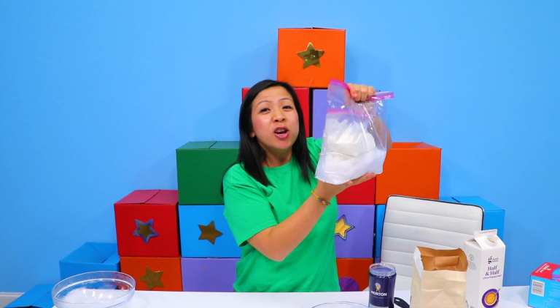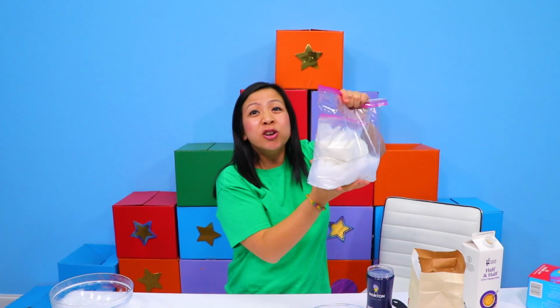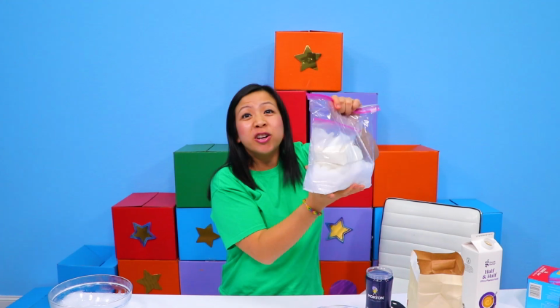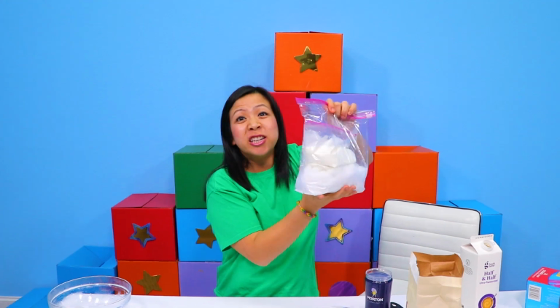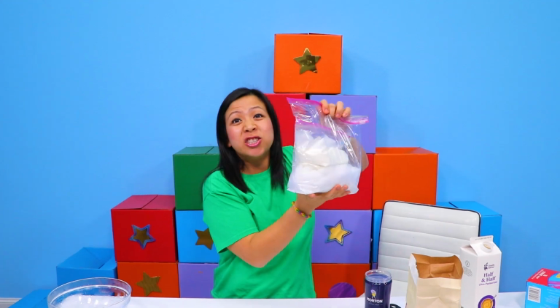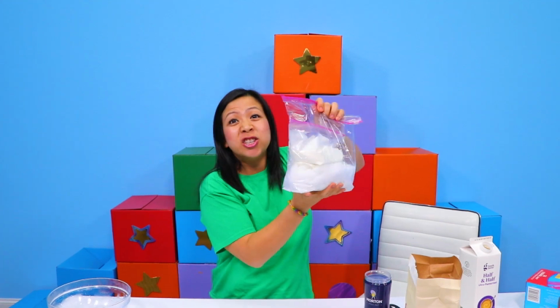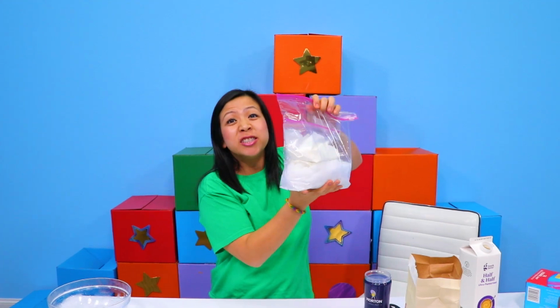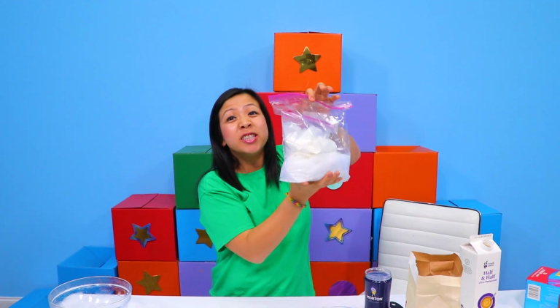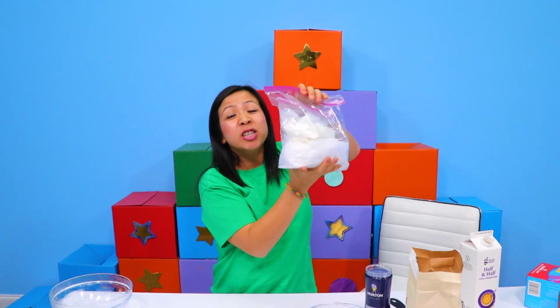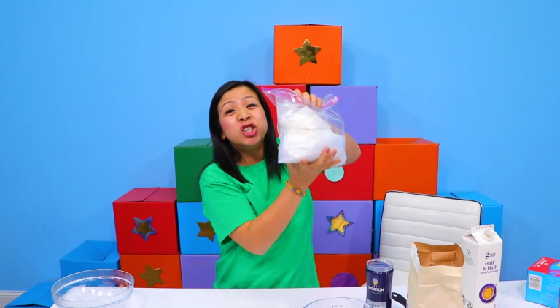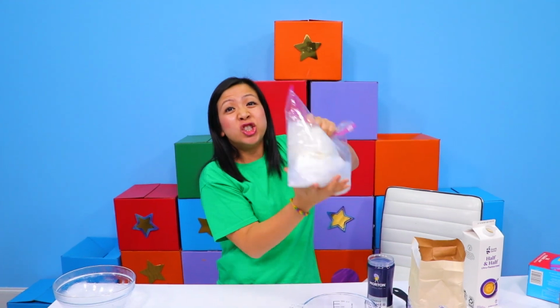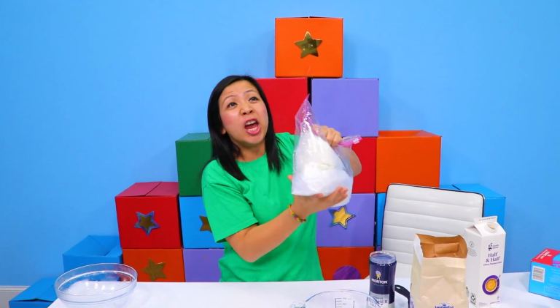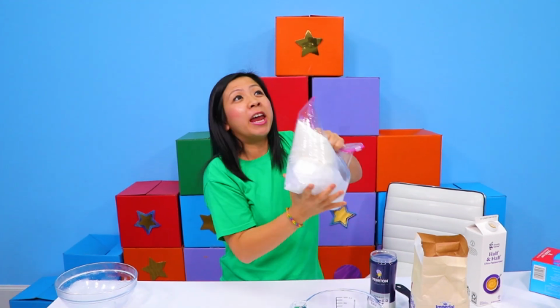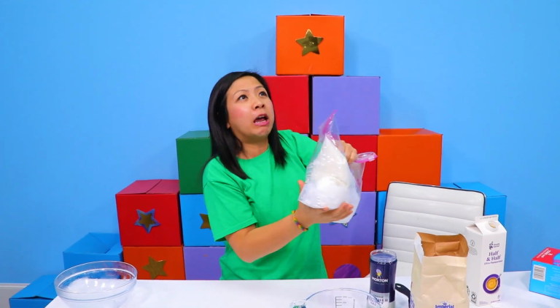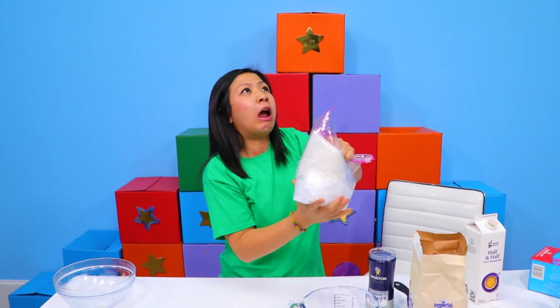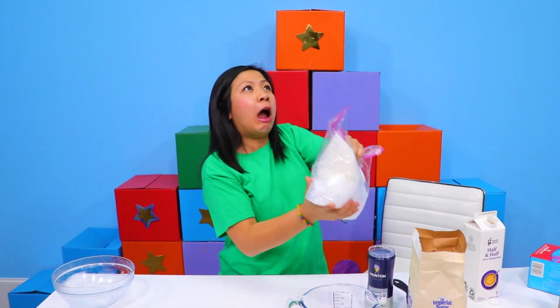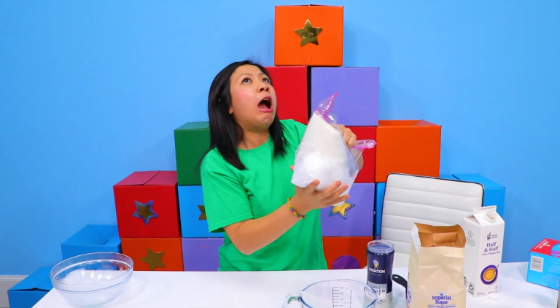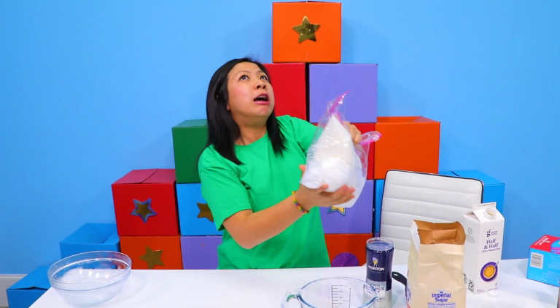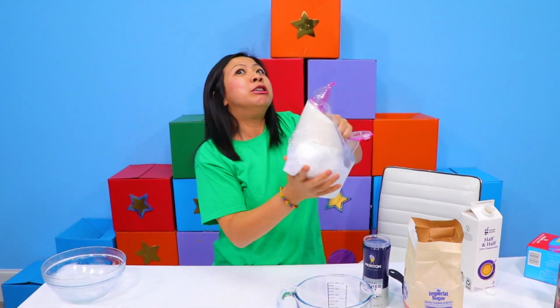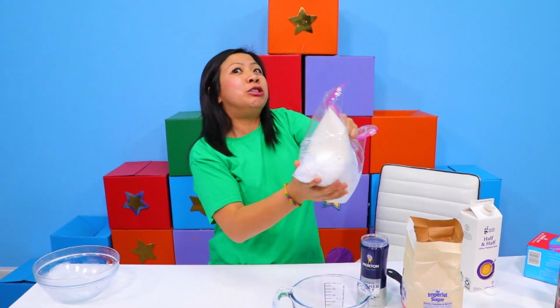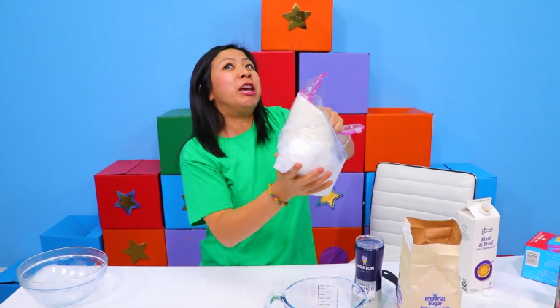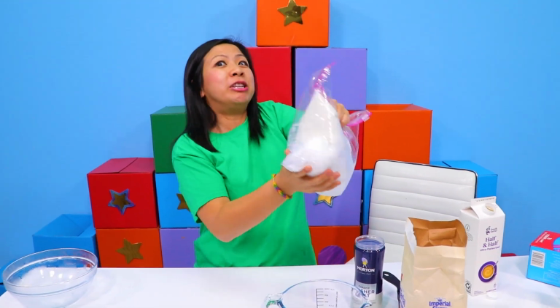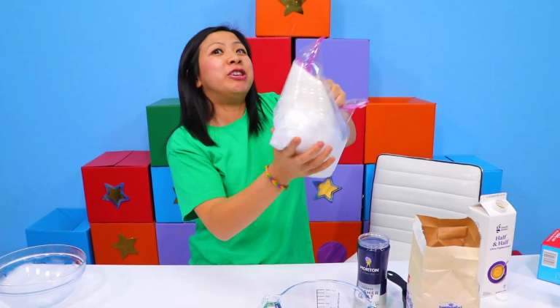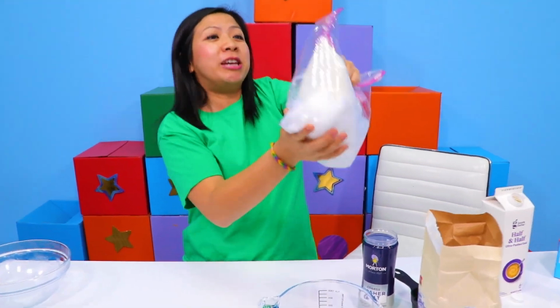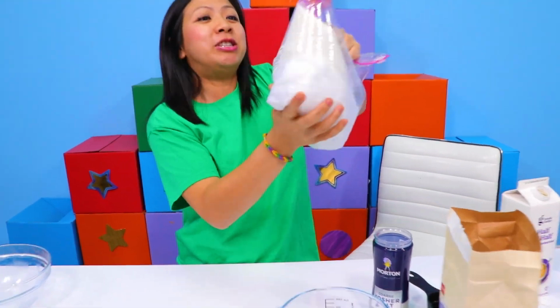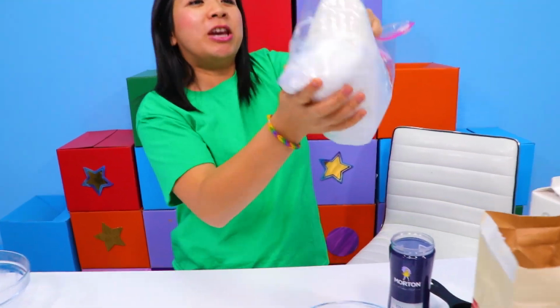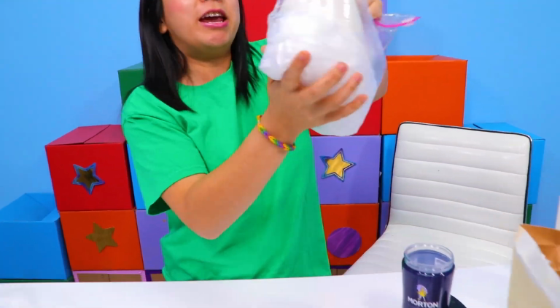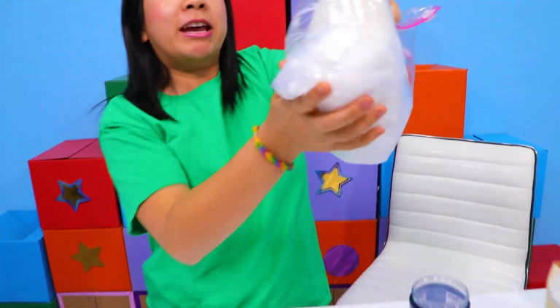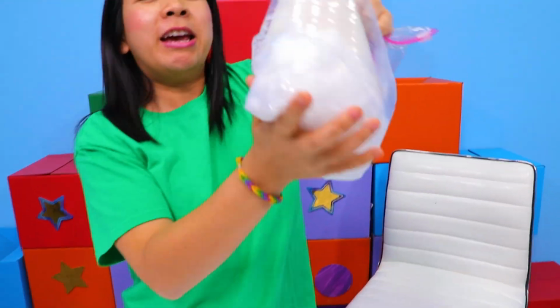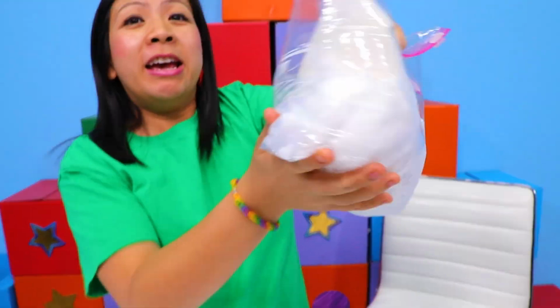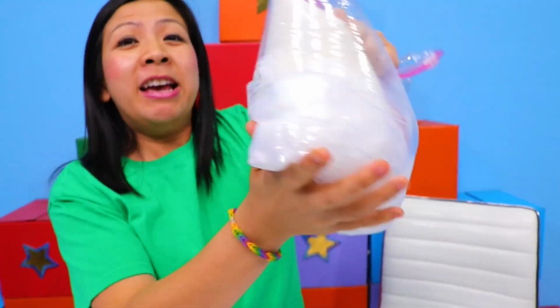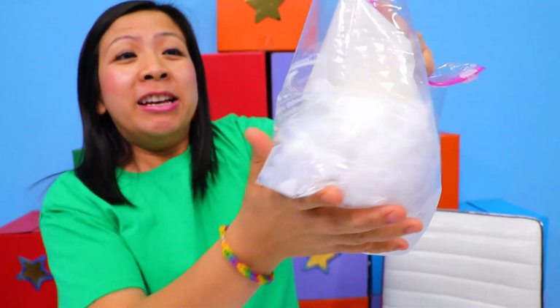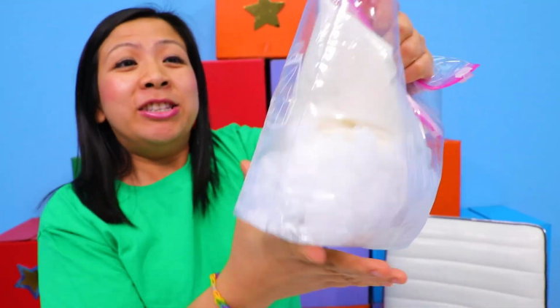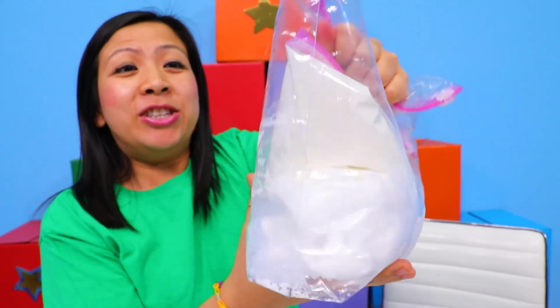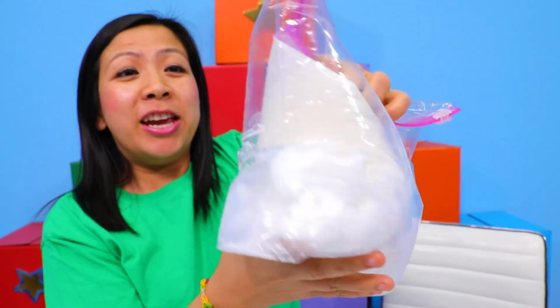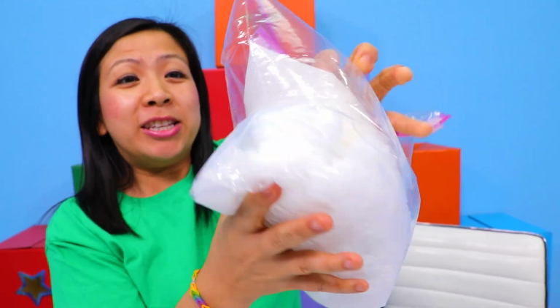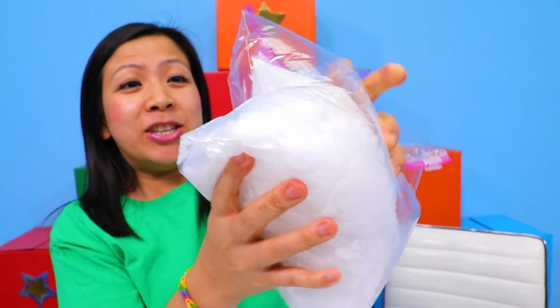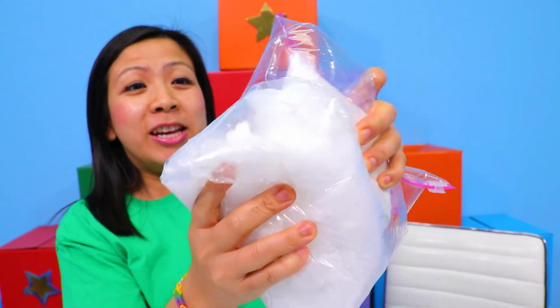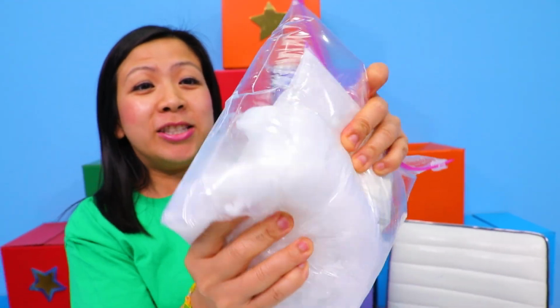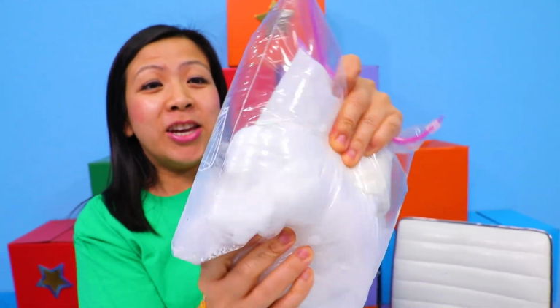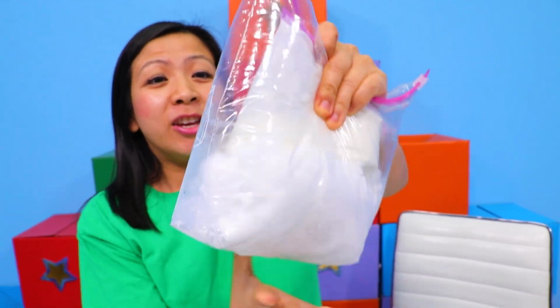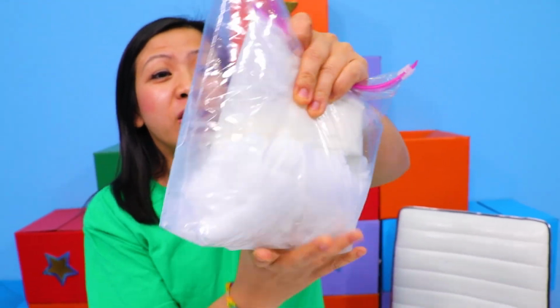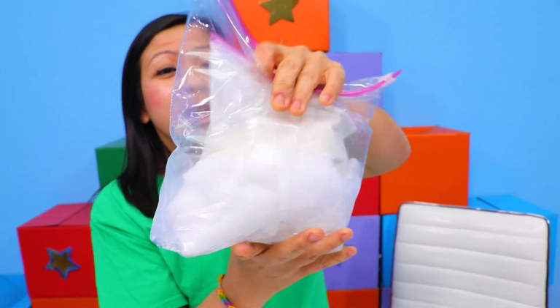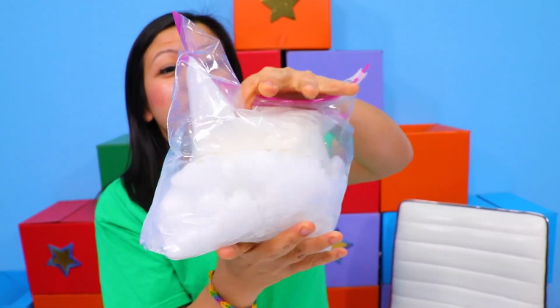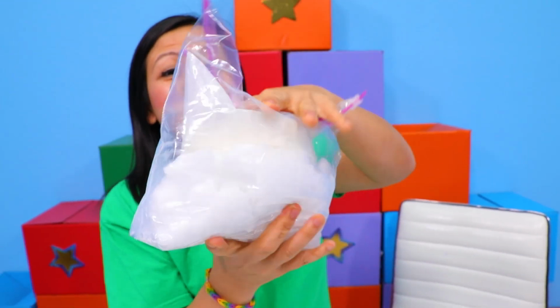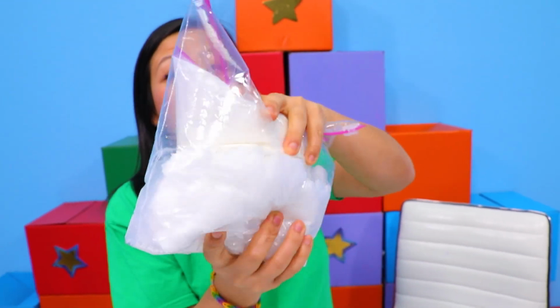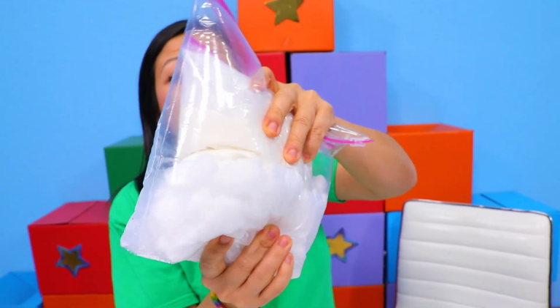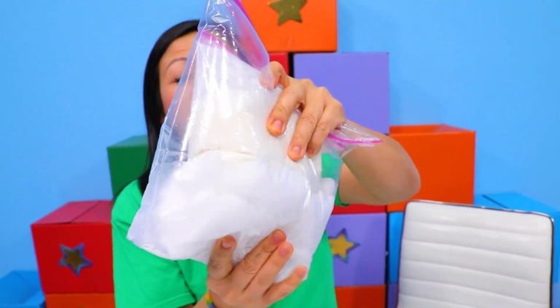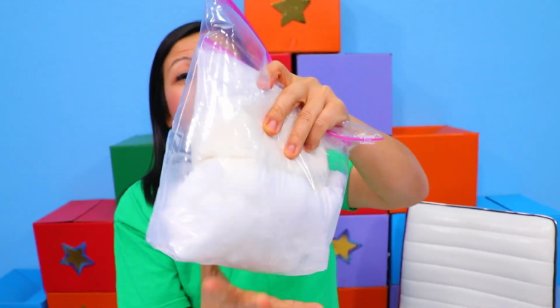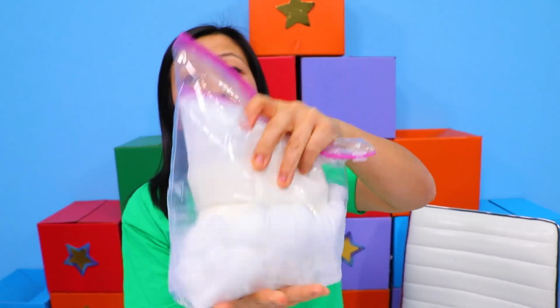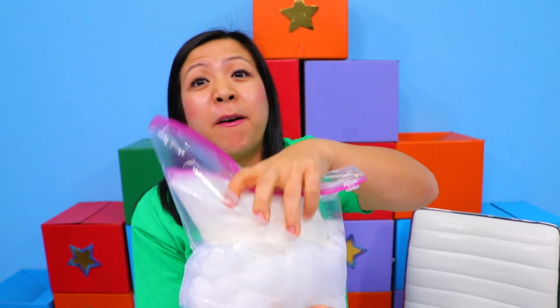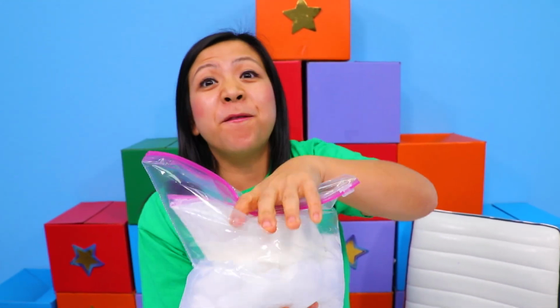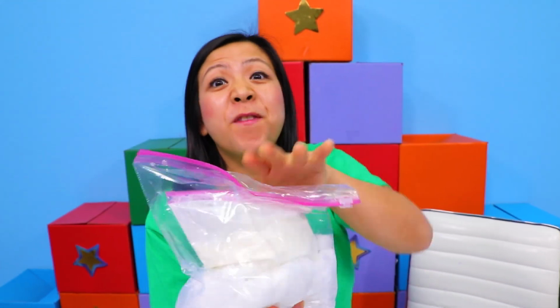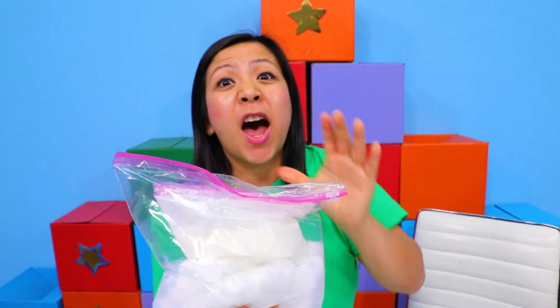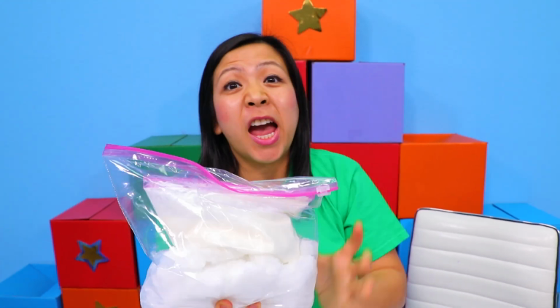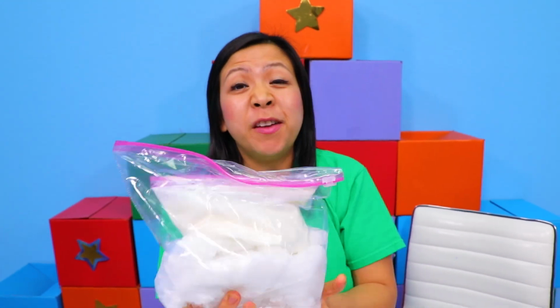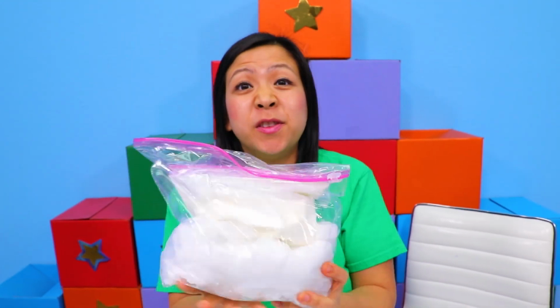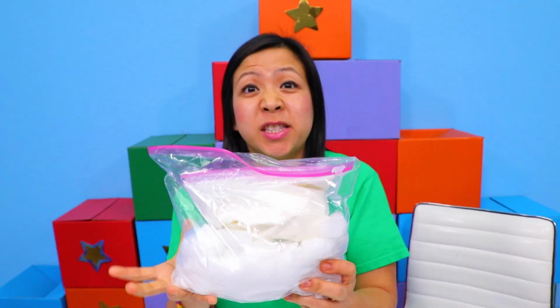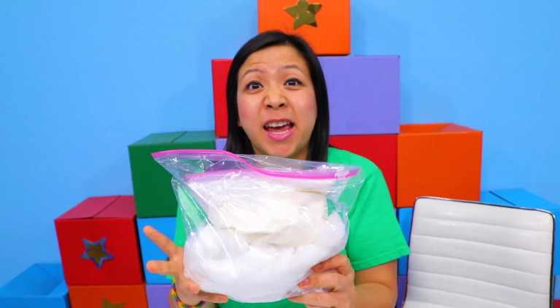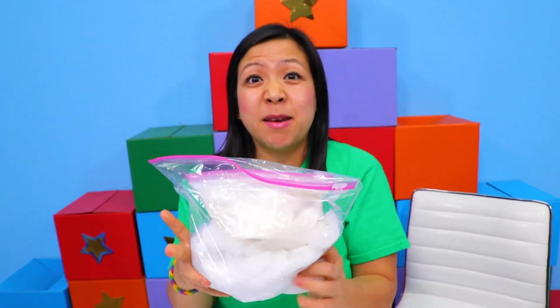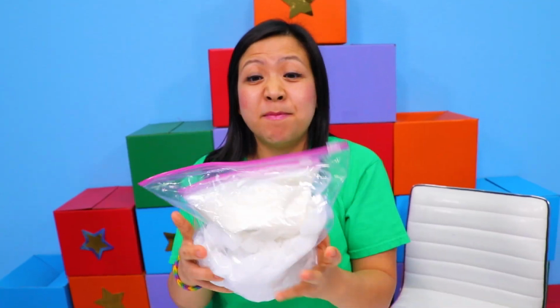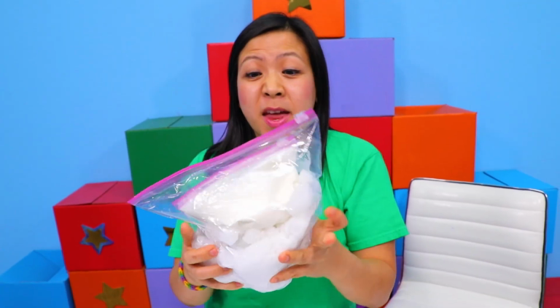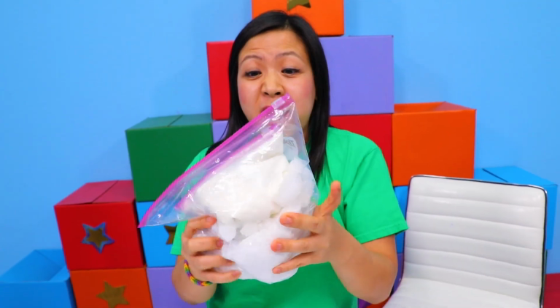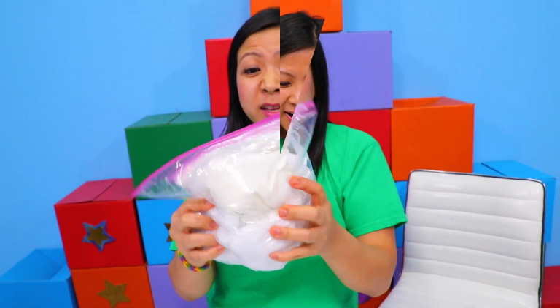You're going to just shake, shake, shake. You're going to shake for about five to ten minutes.